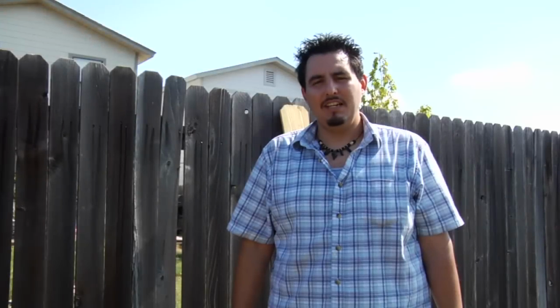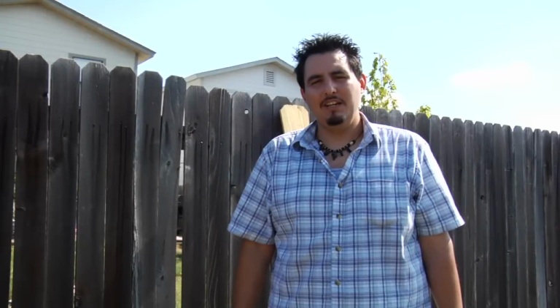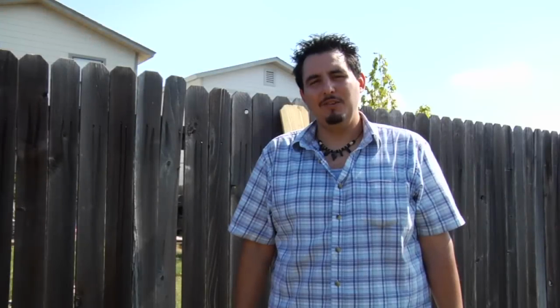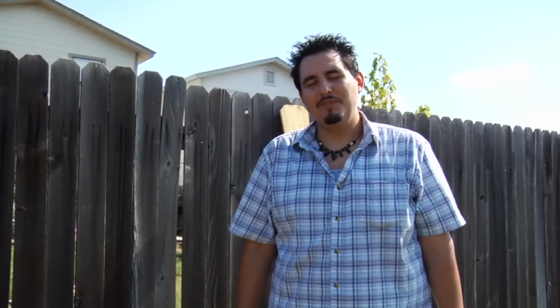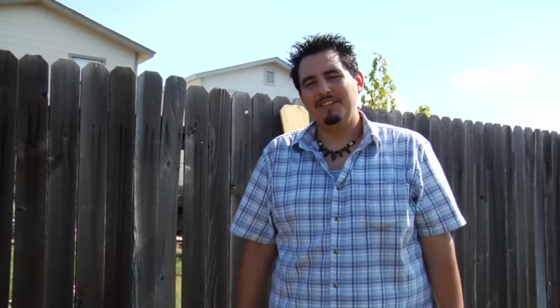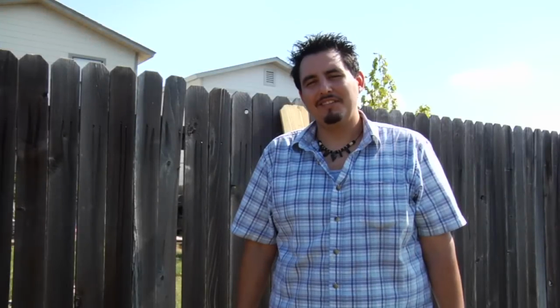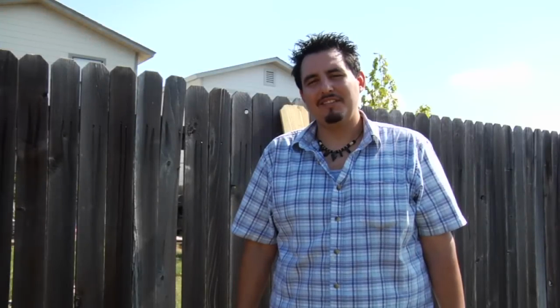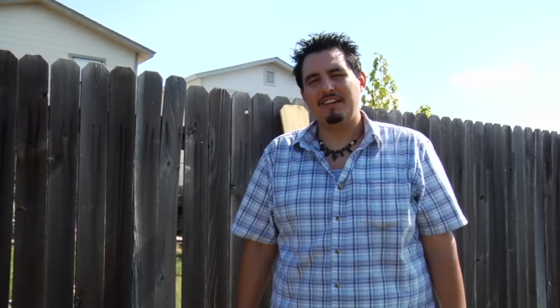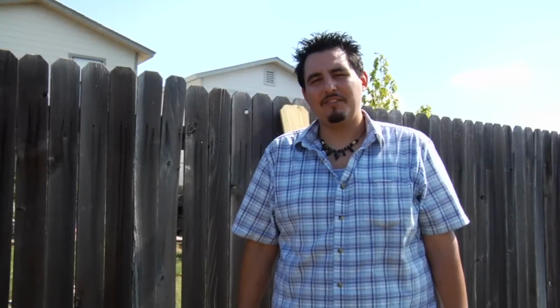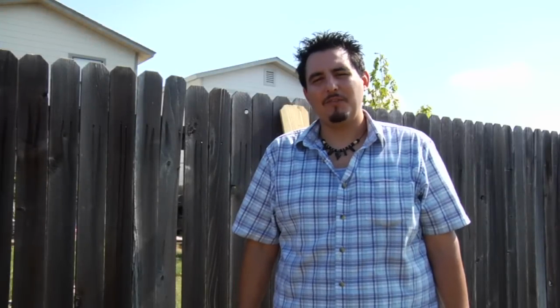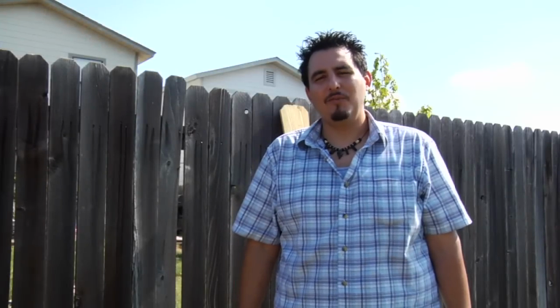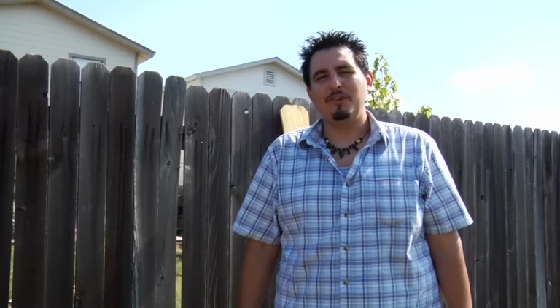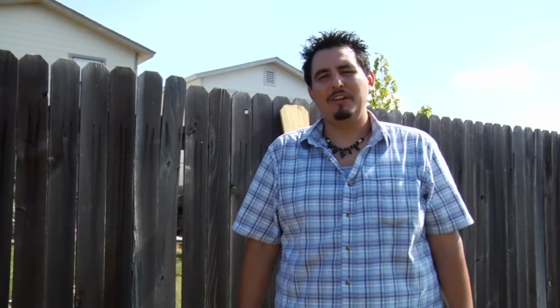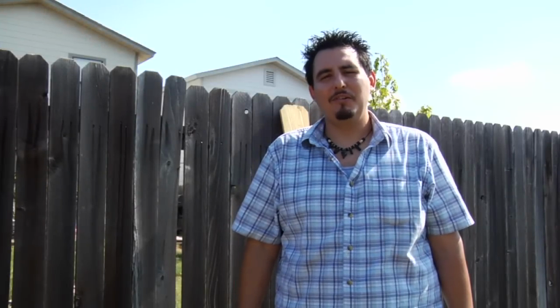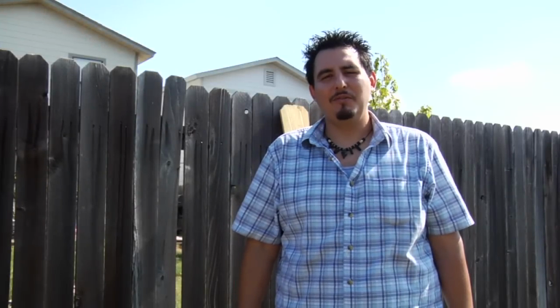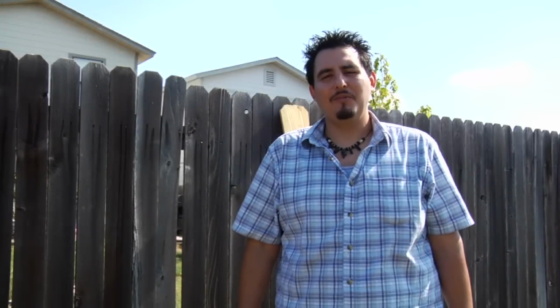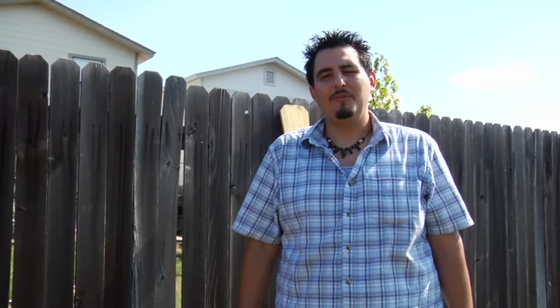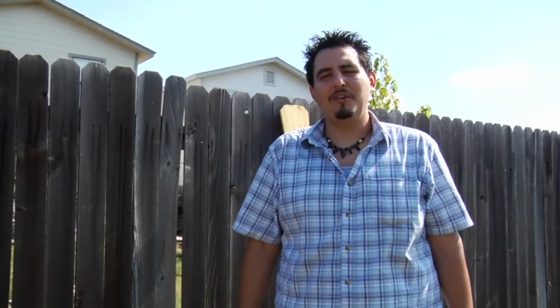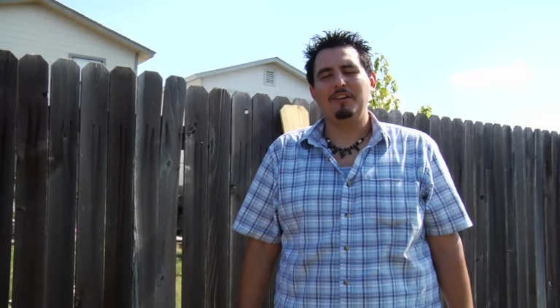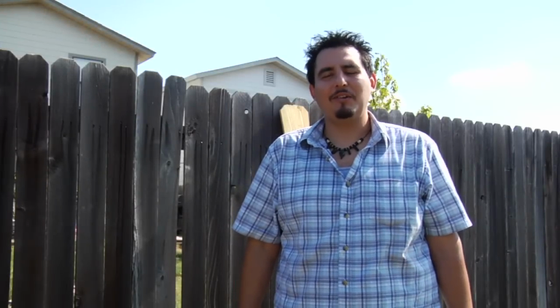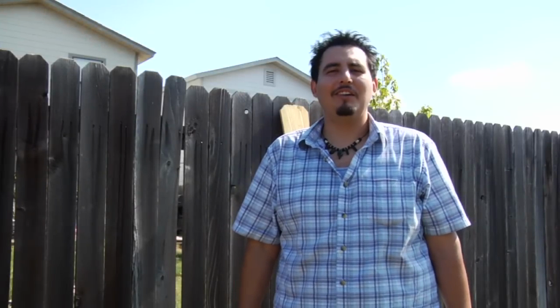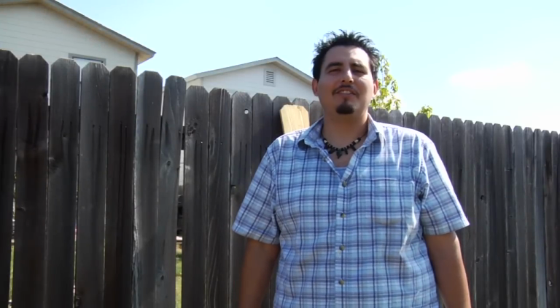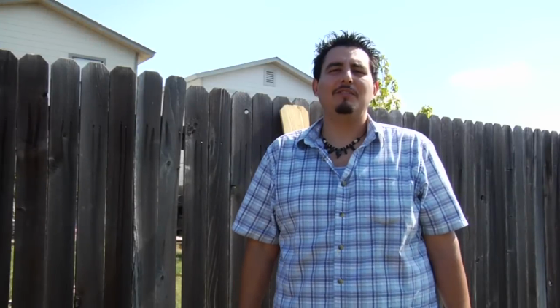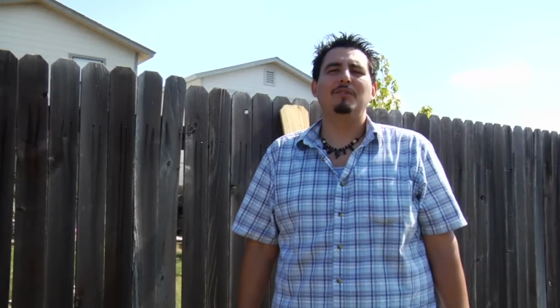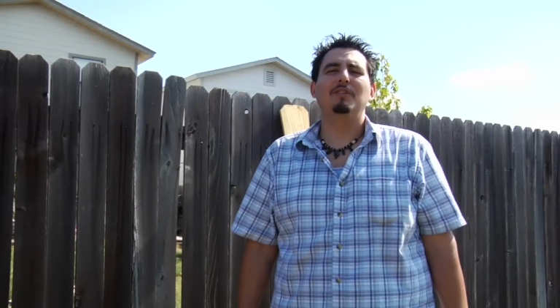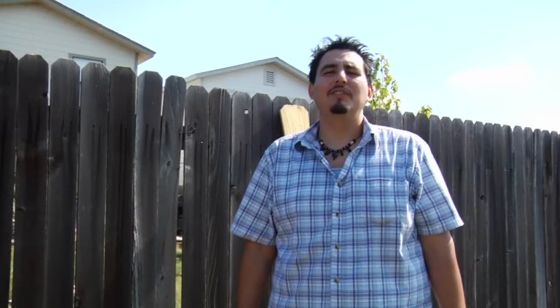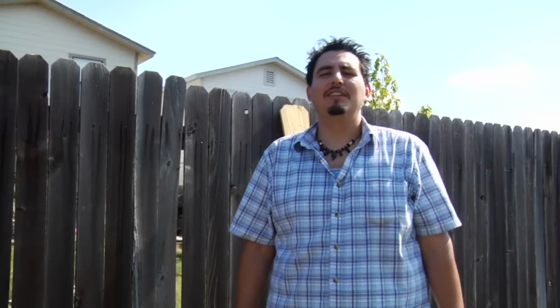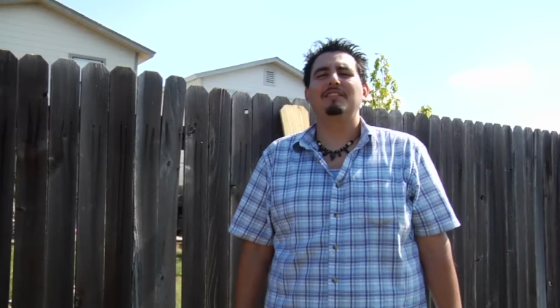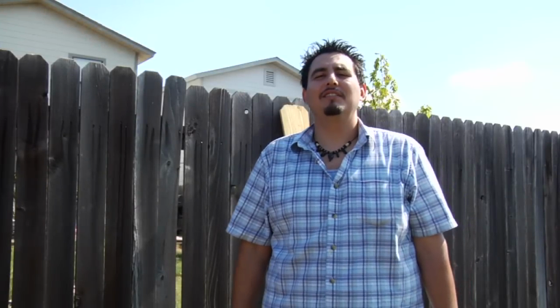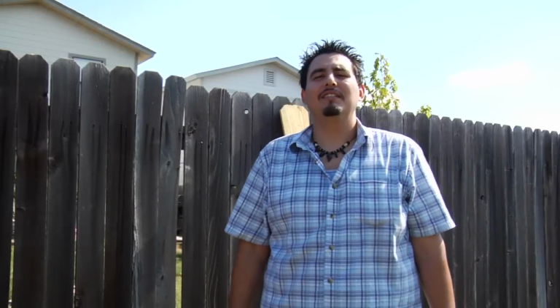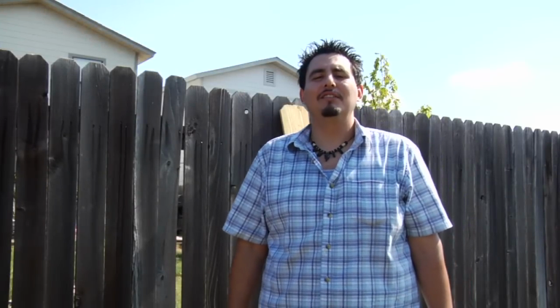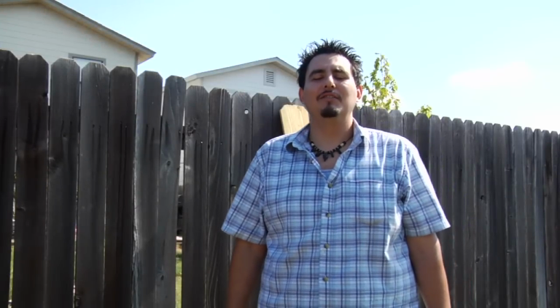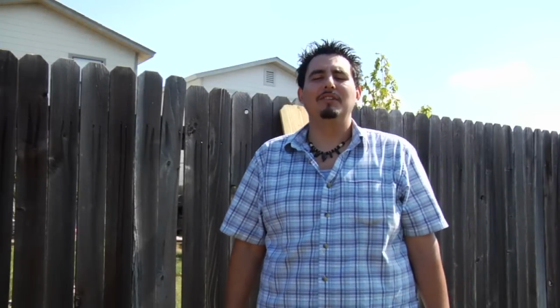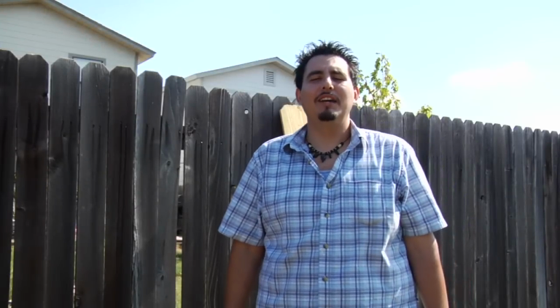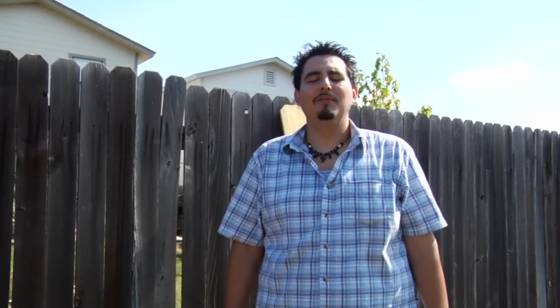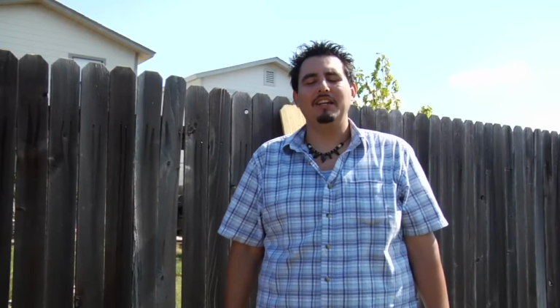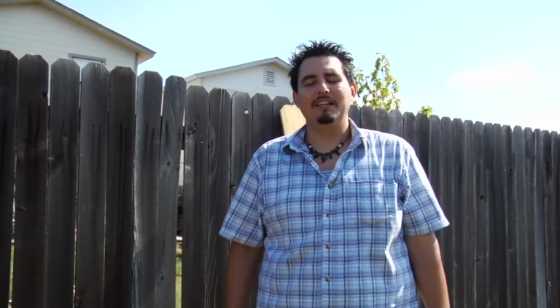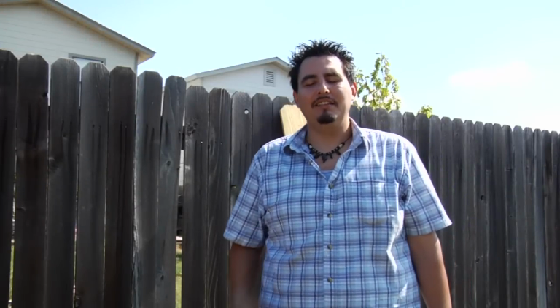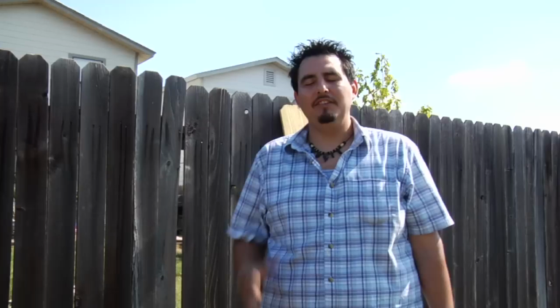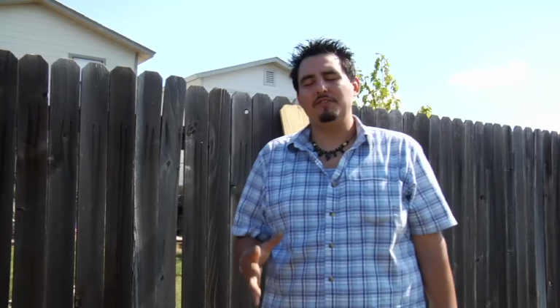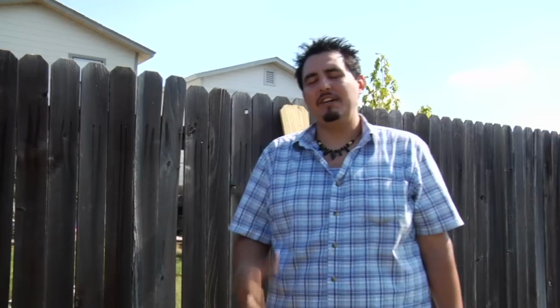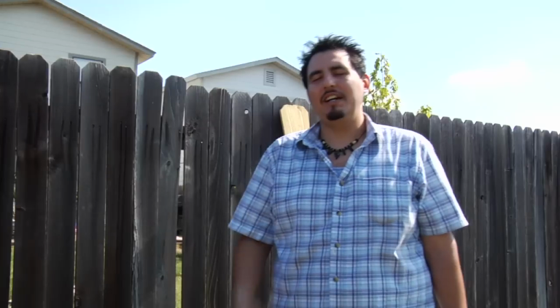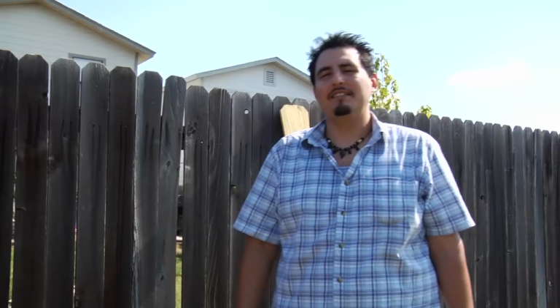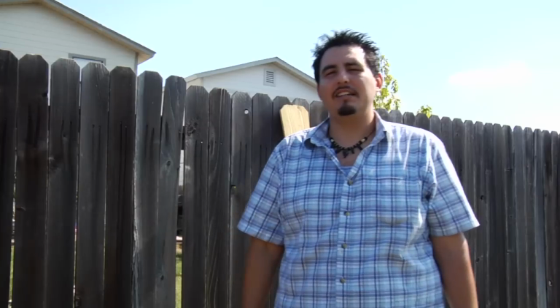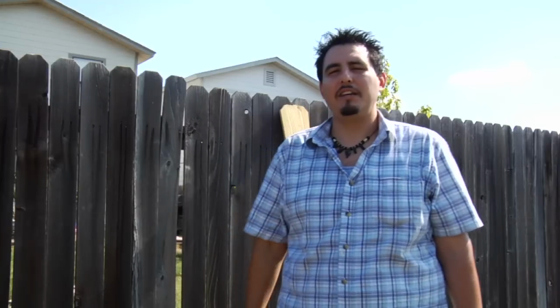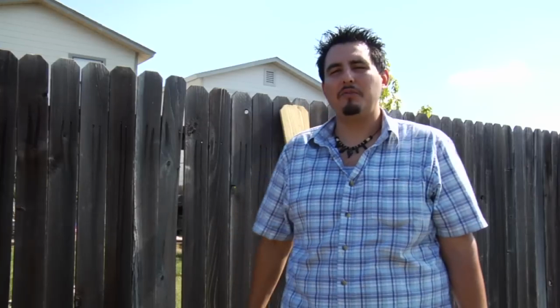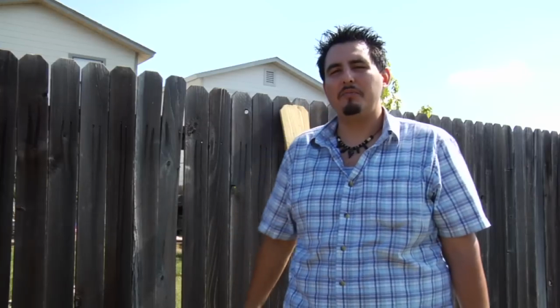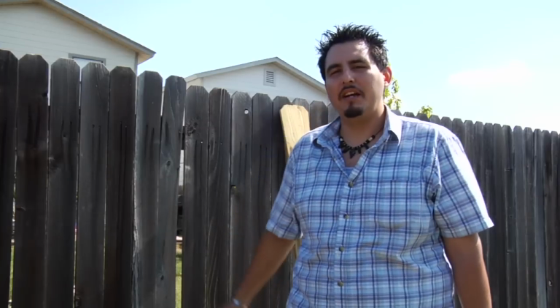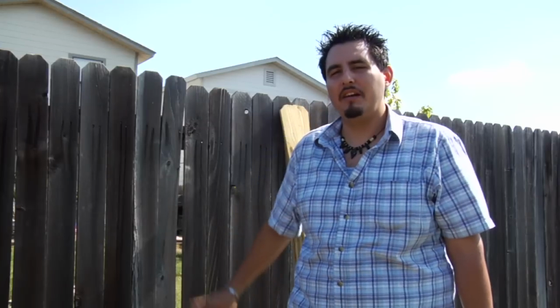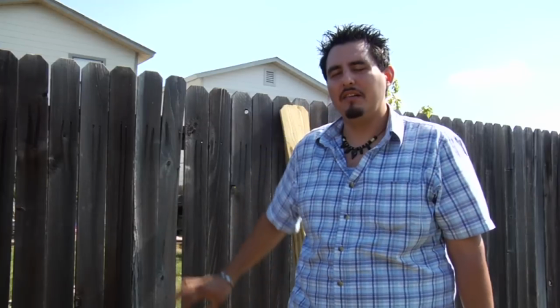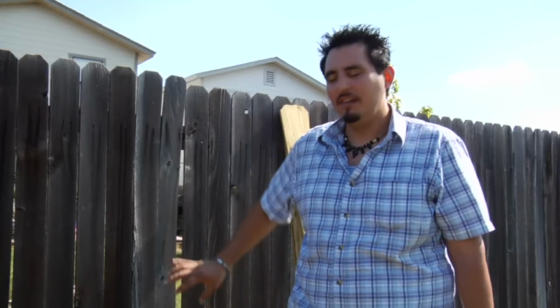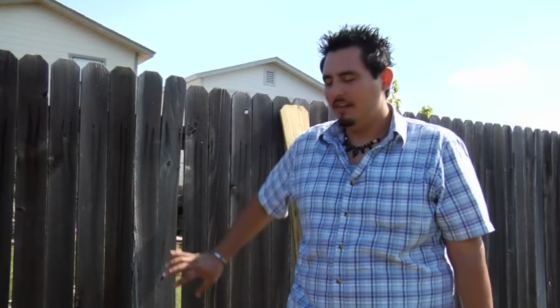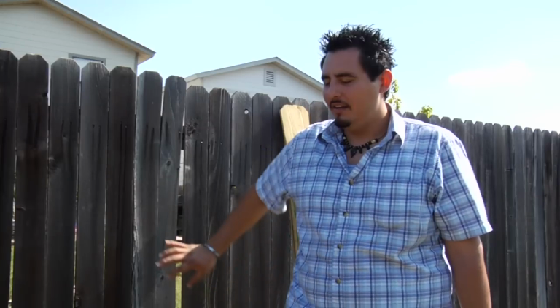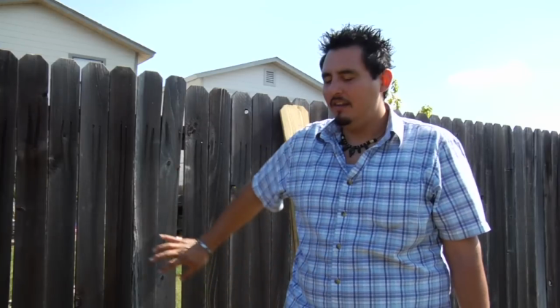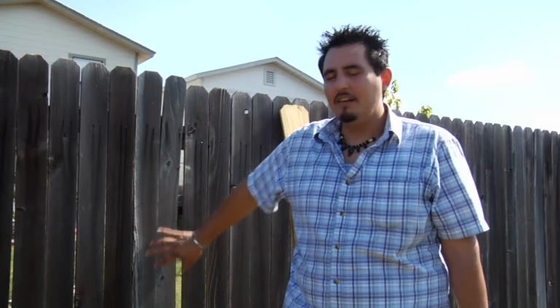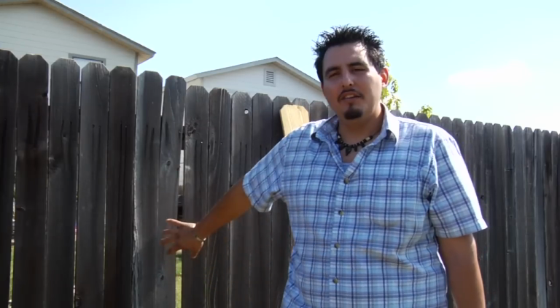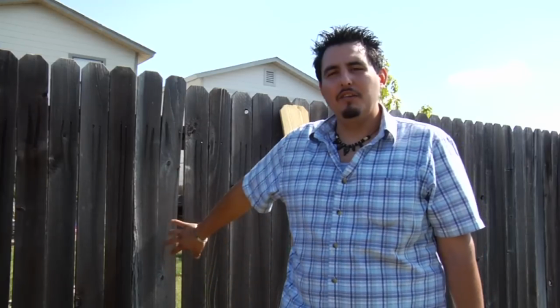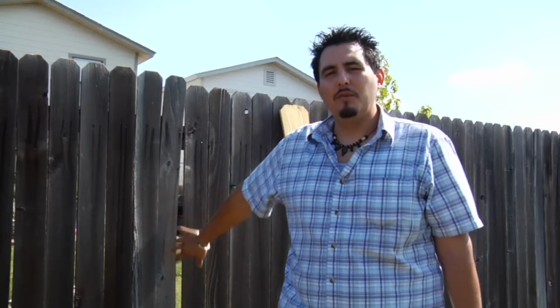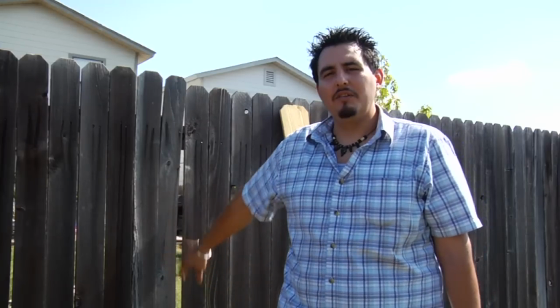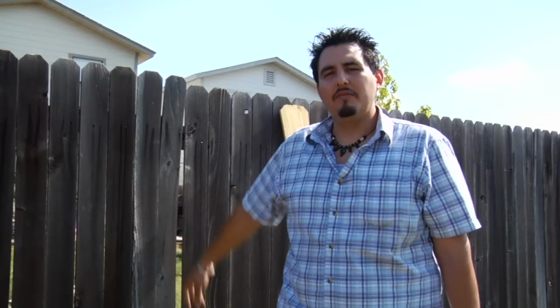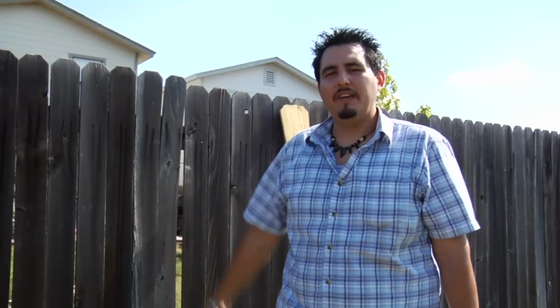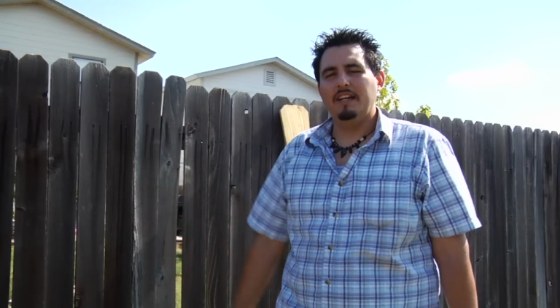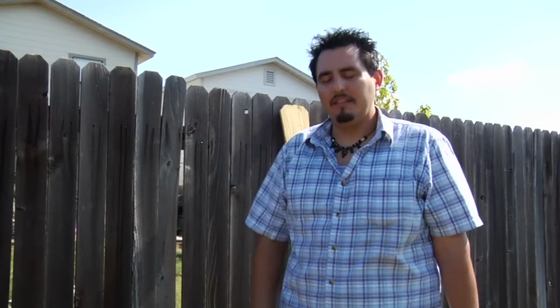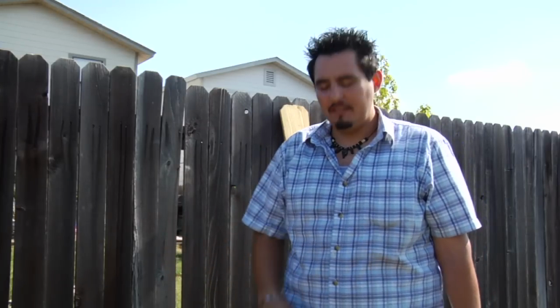Hello, this is Oscar Moreno with Moreno Custom Home Visions, and today we are going to teach you guys how to repair your wooden fence.